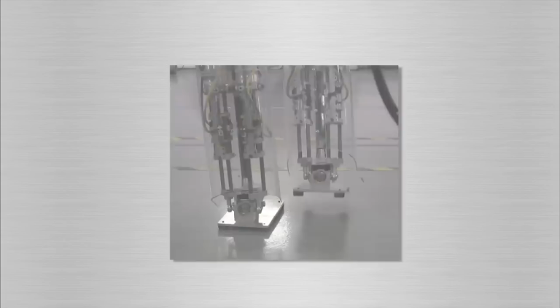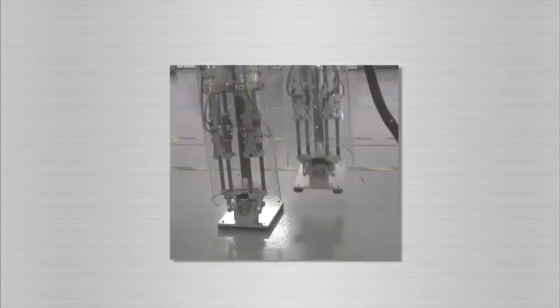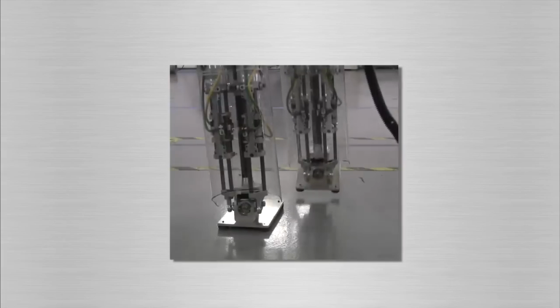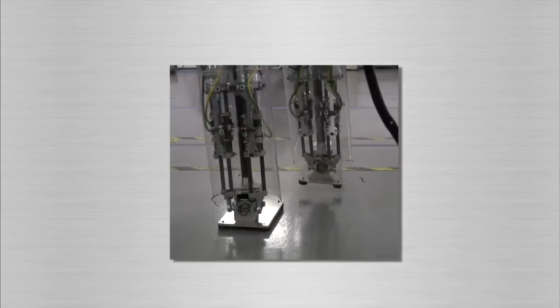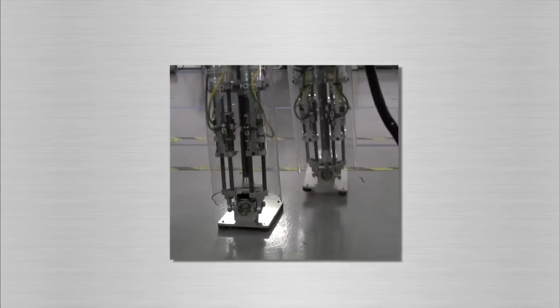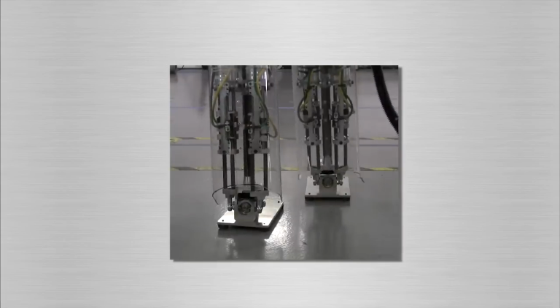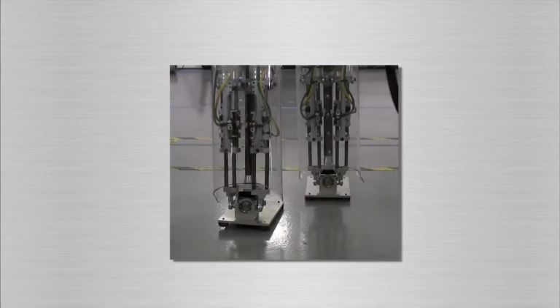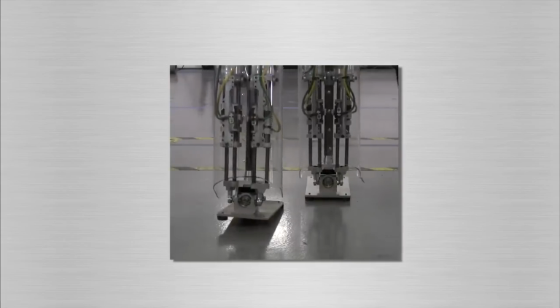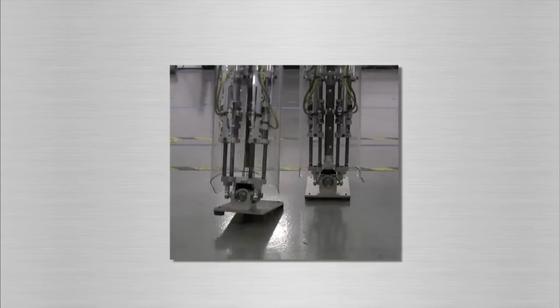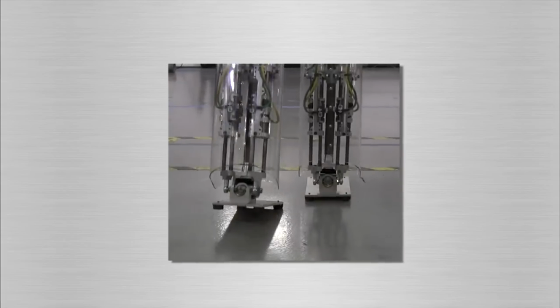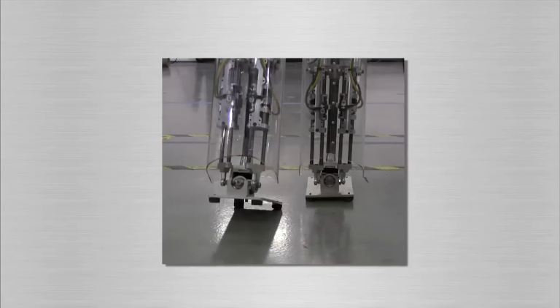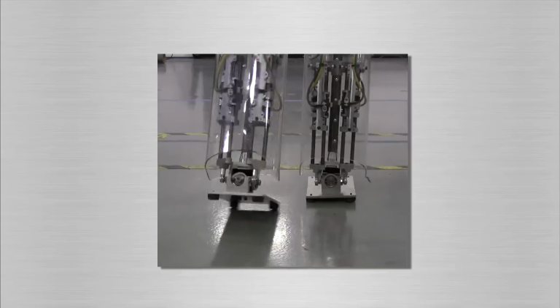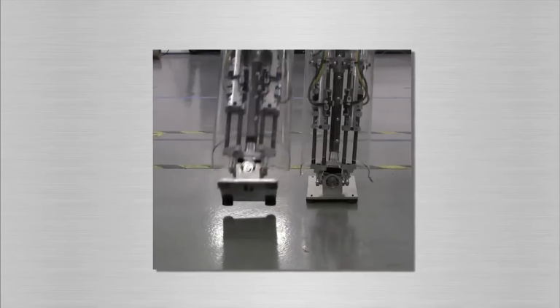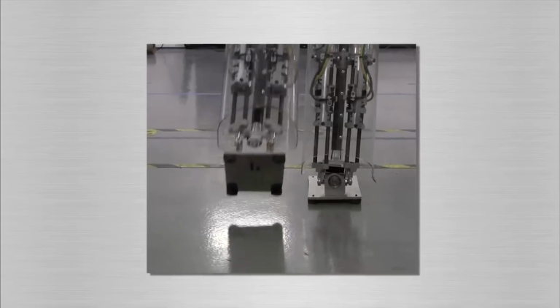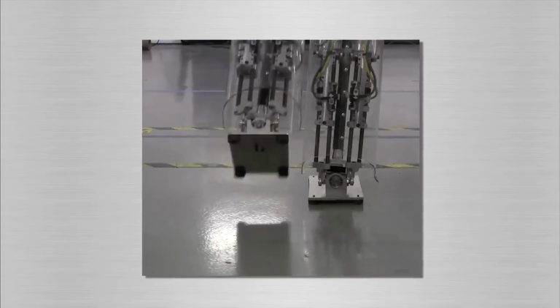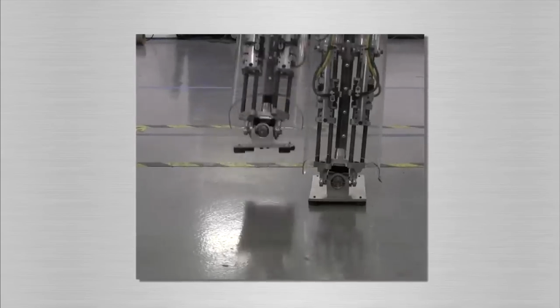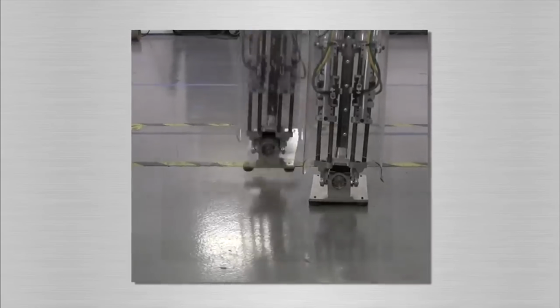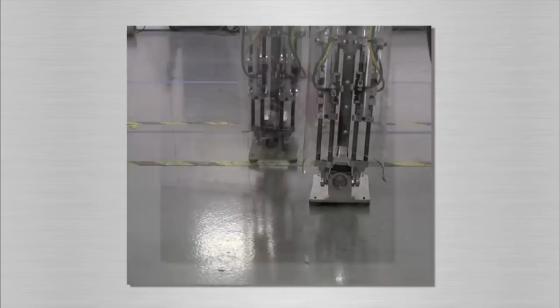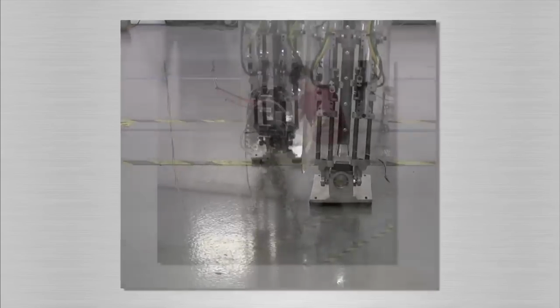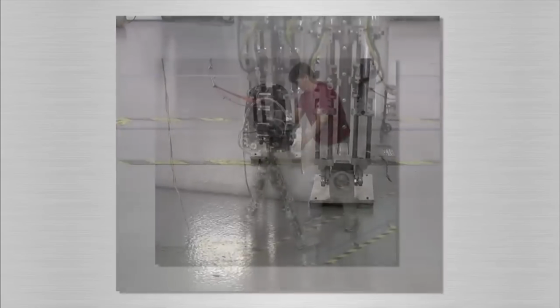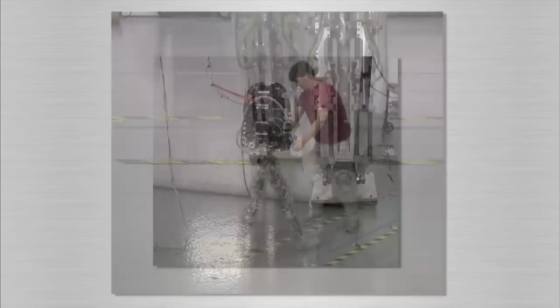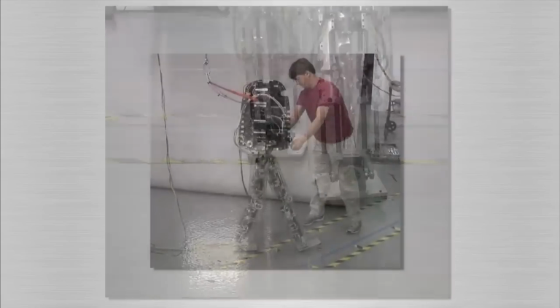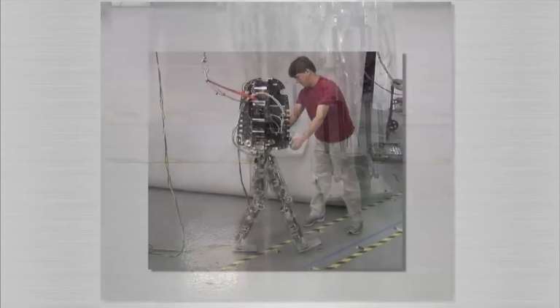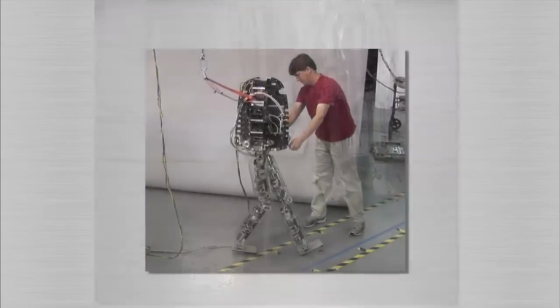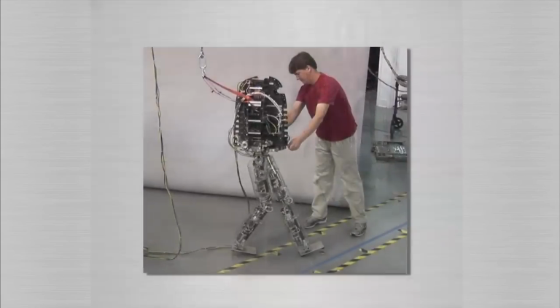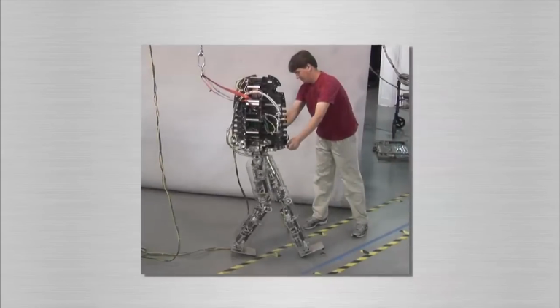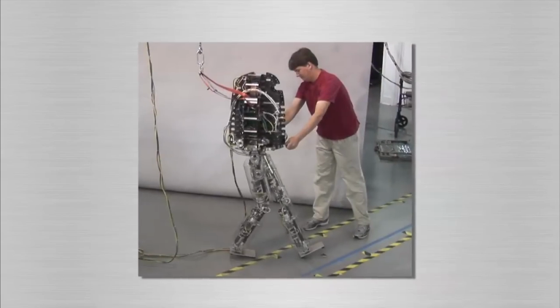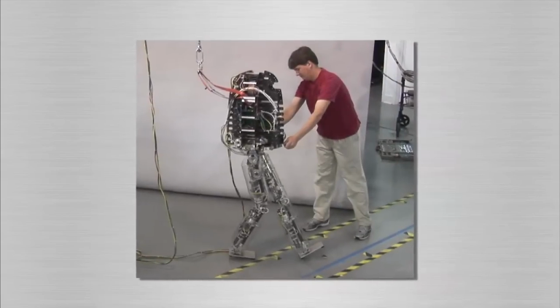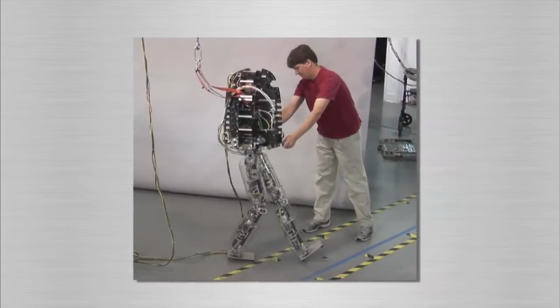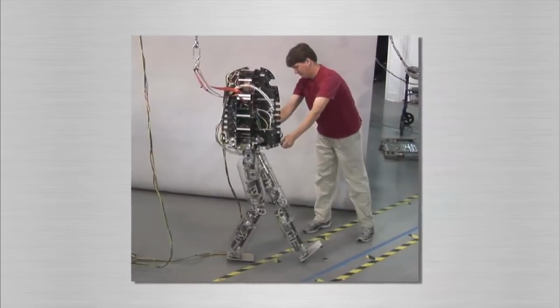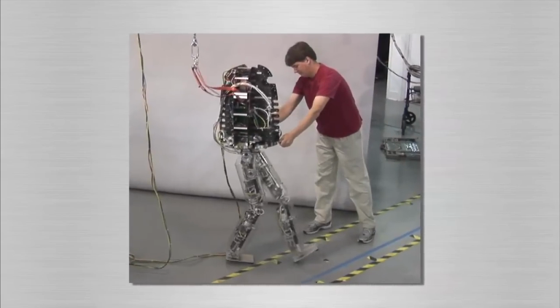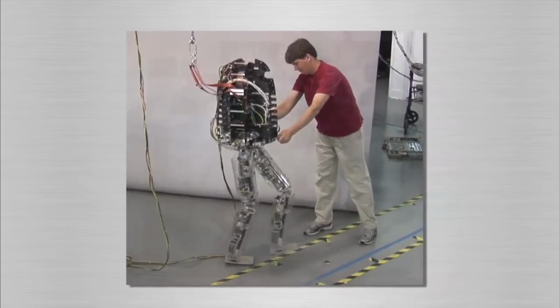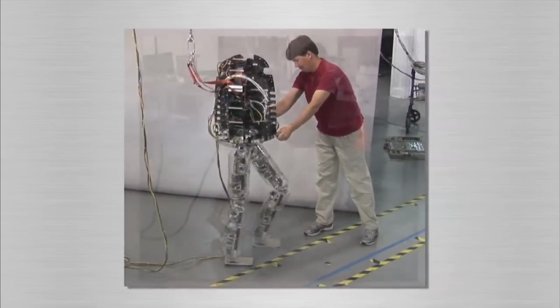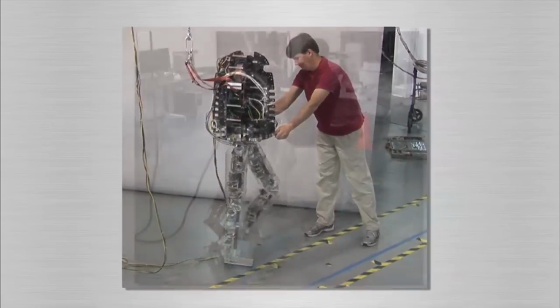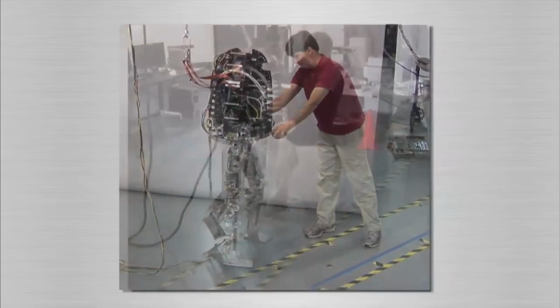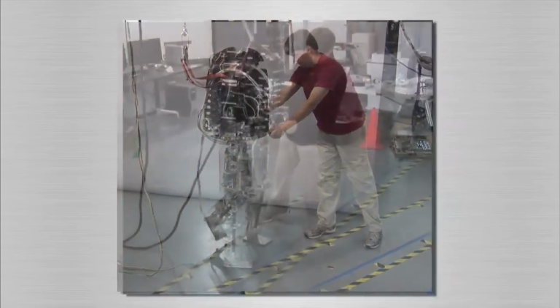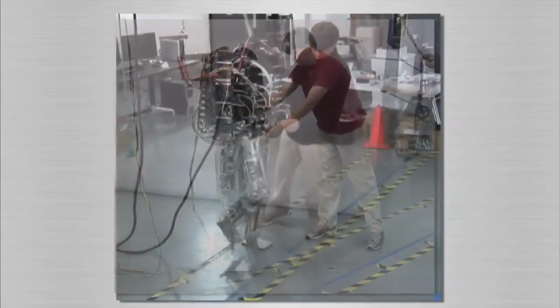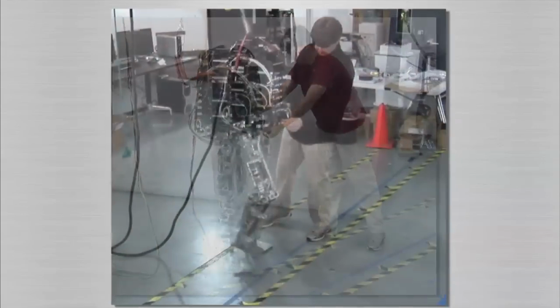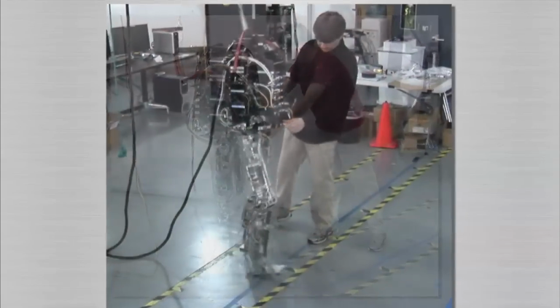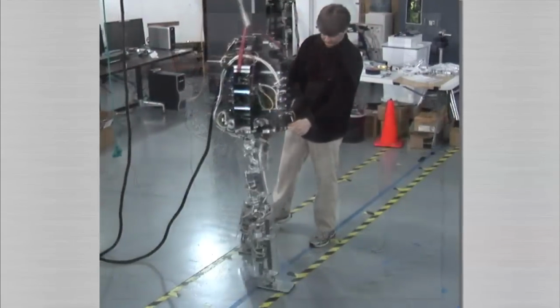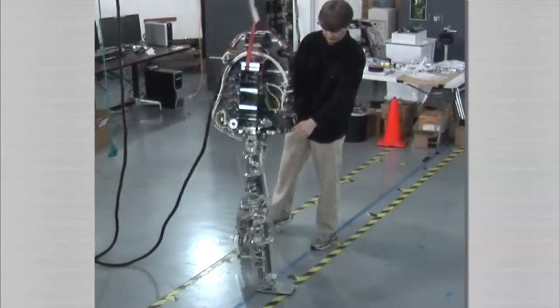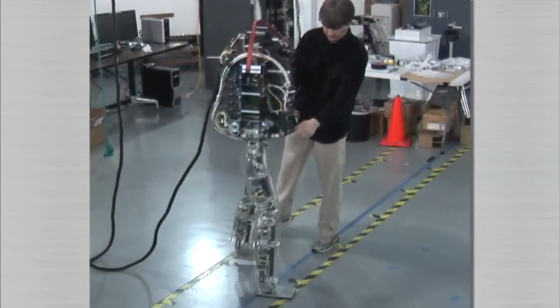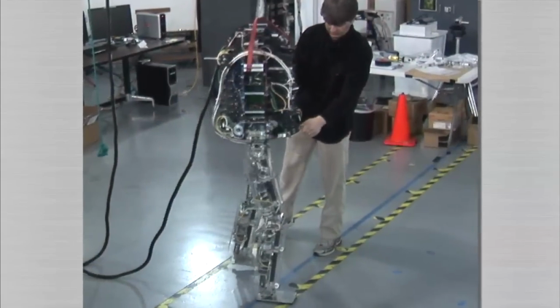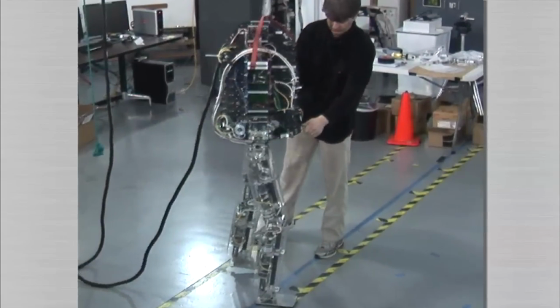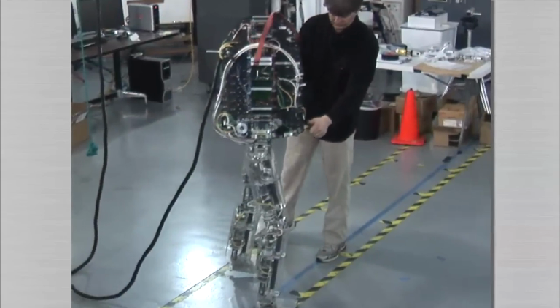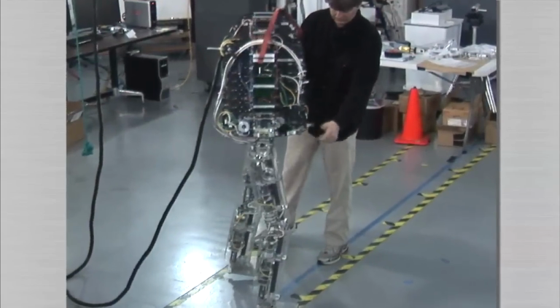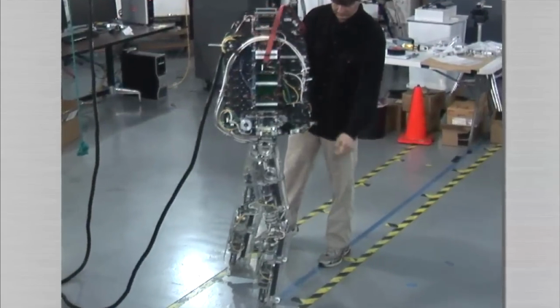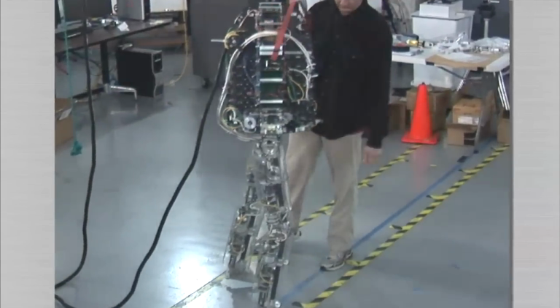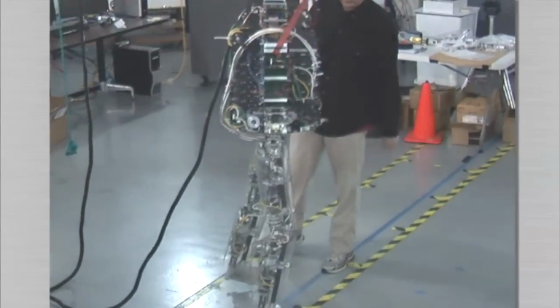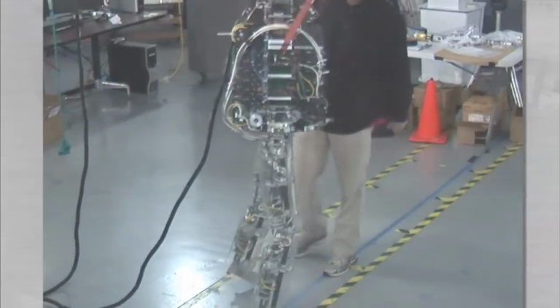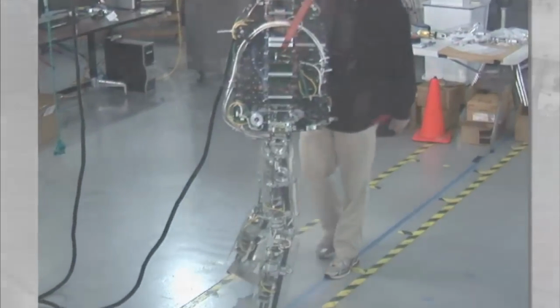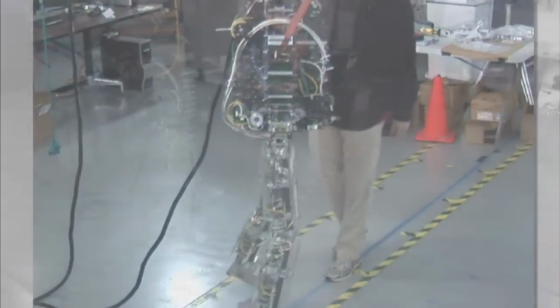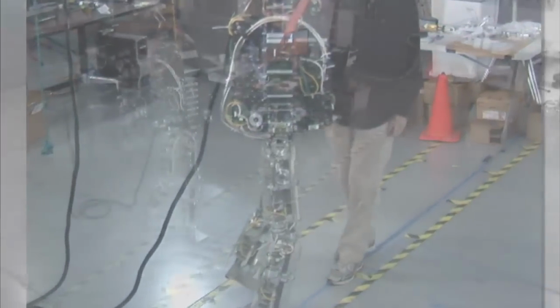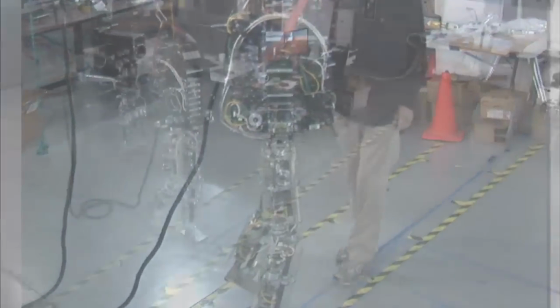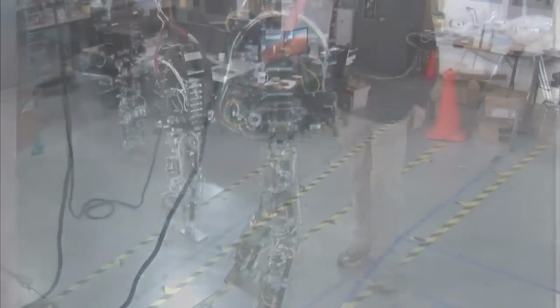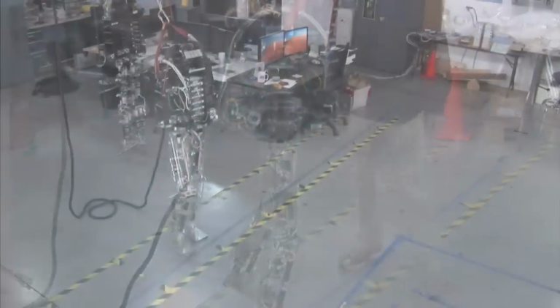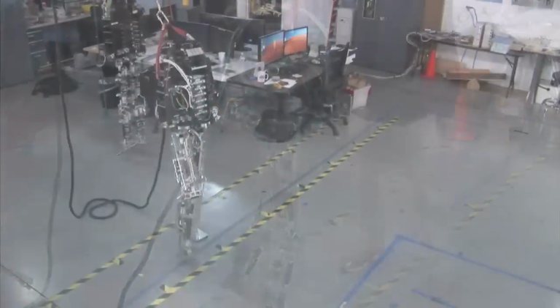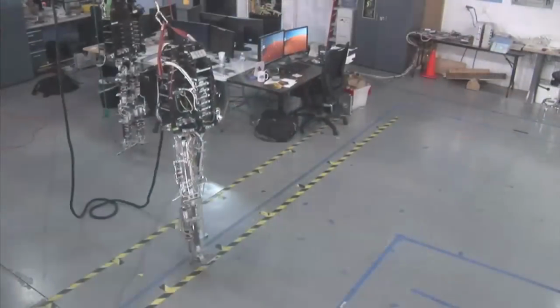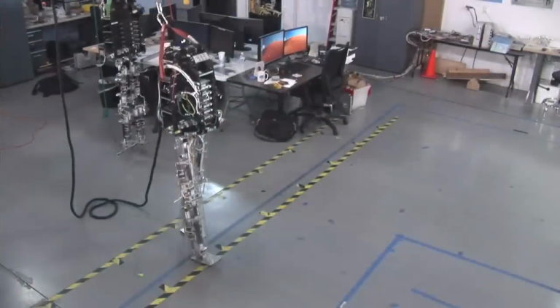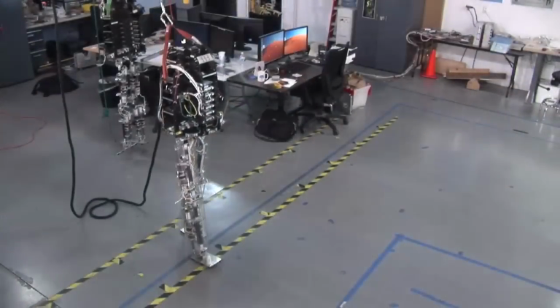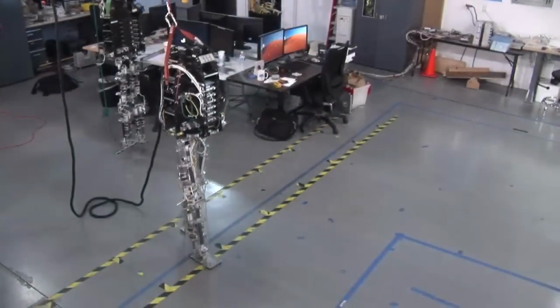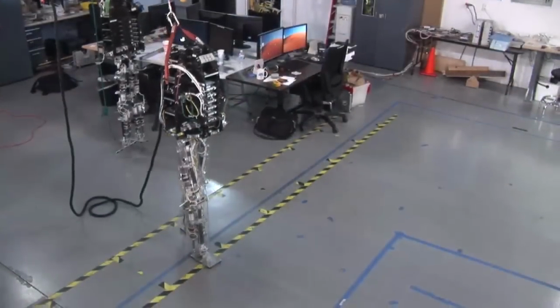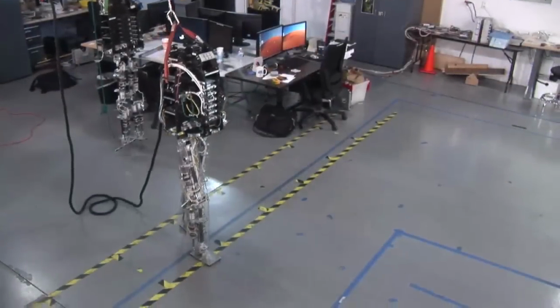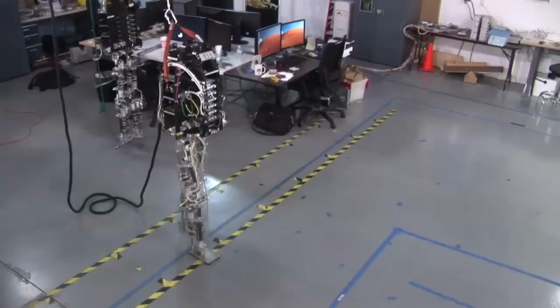We are currently working on improving our algorithms to allow for larger push recovery during walking and walking over rougher terrain. We are also working on a new robot design.